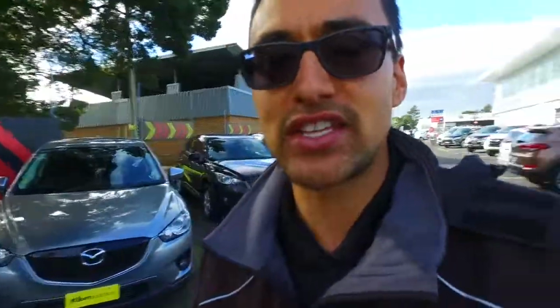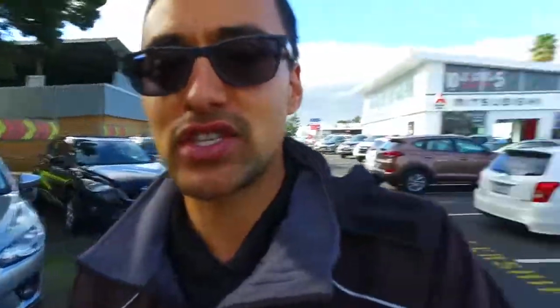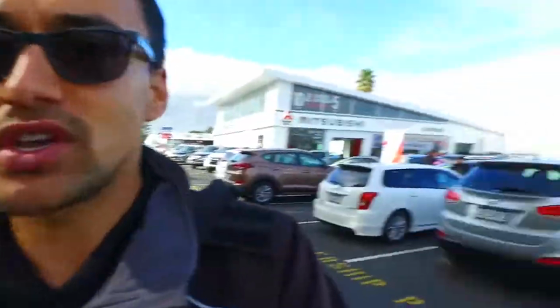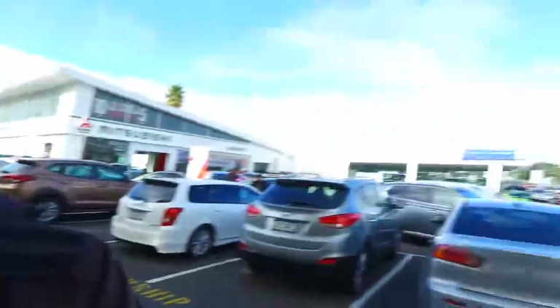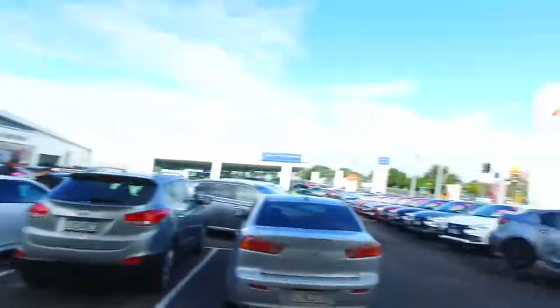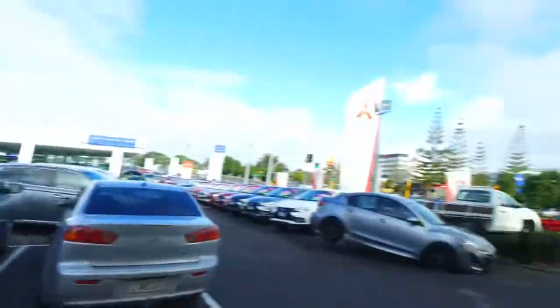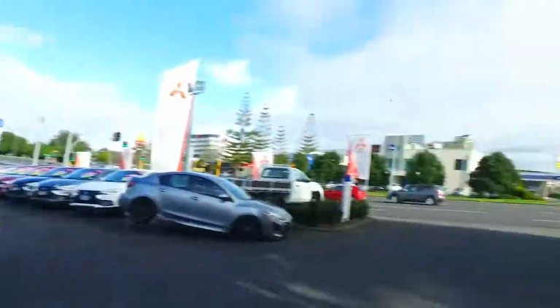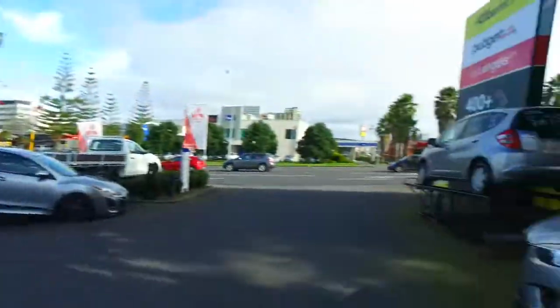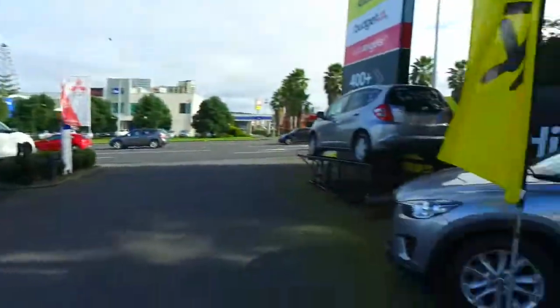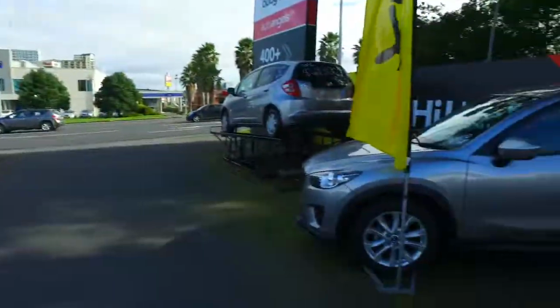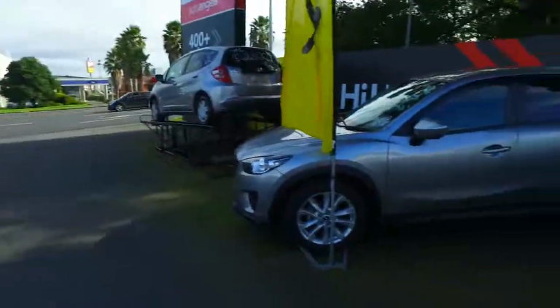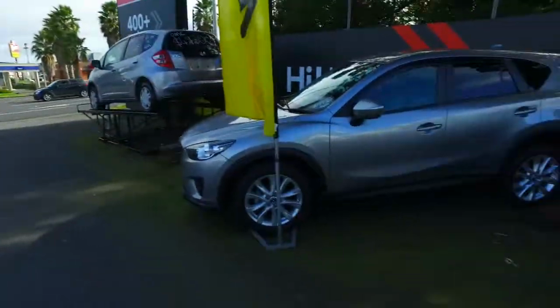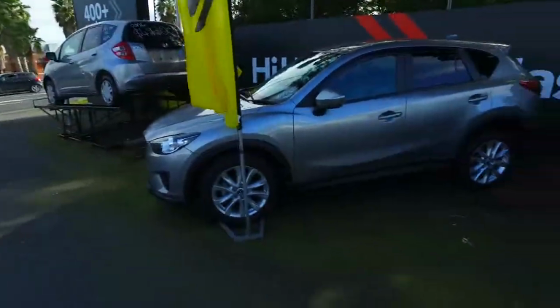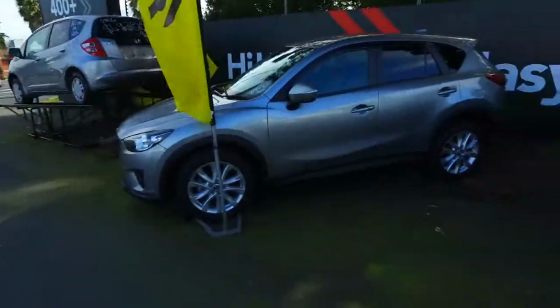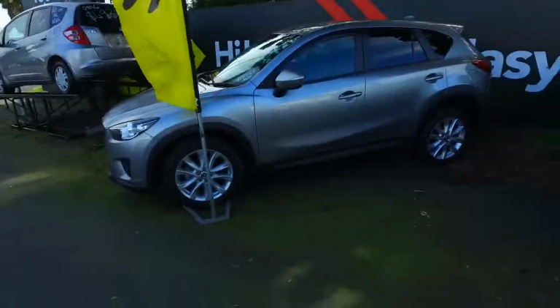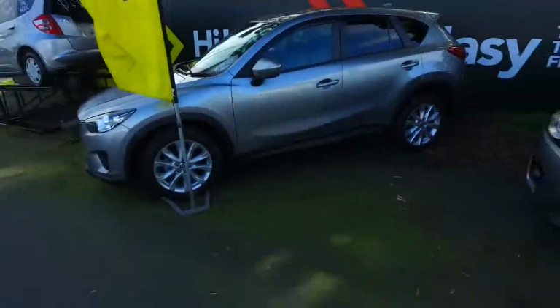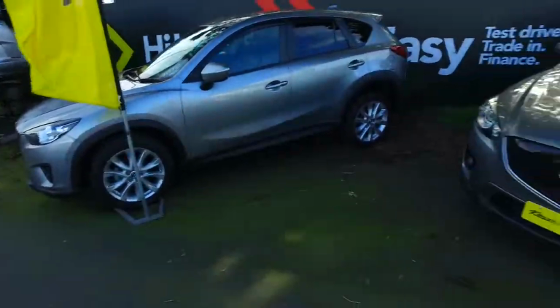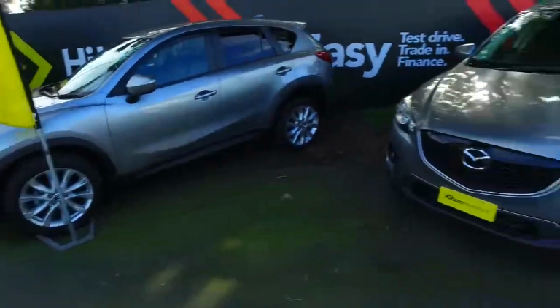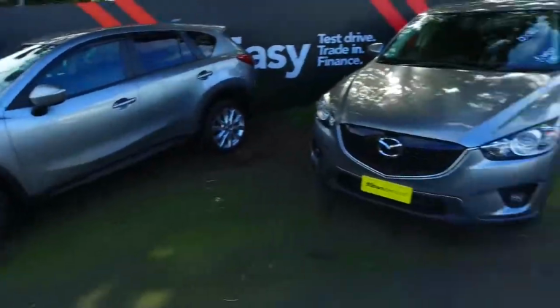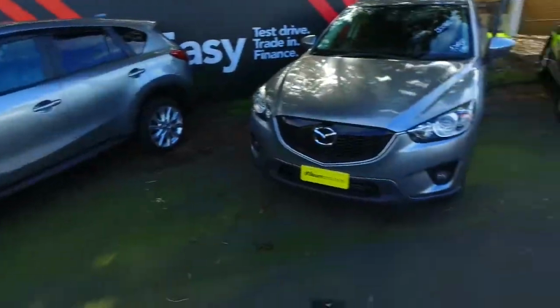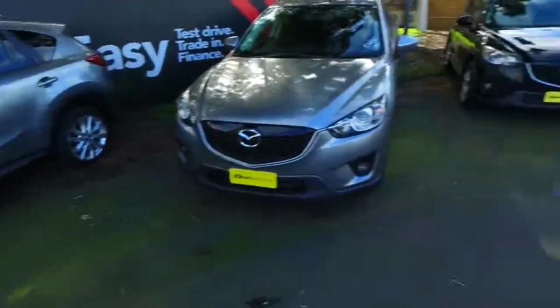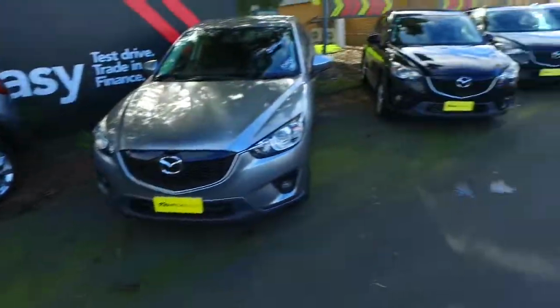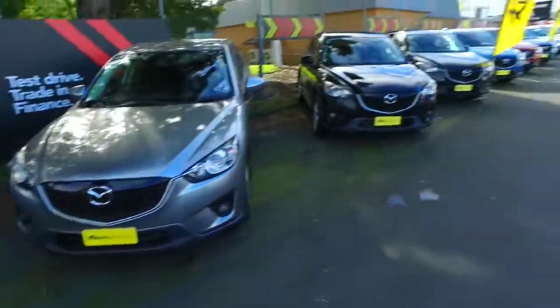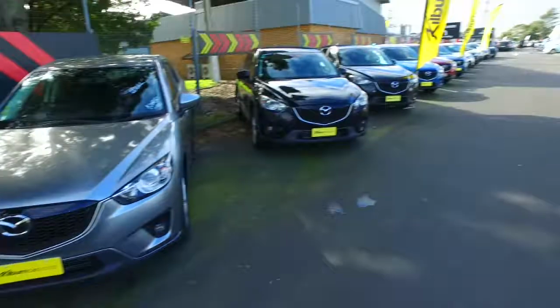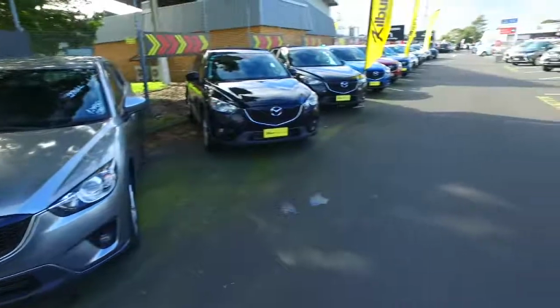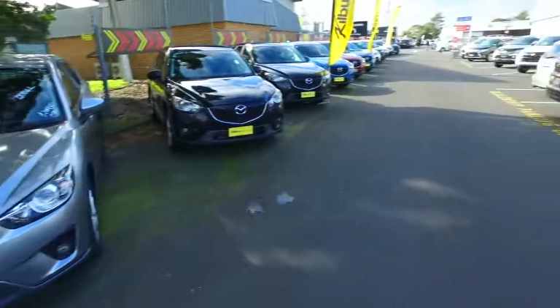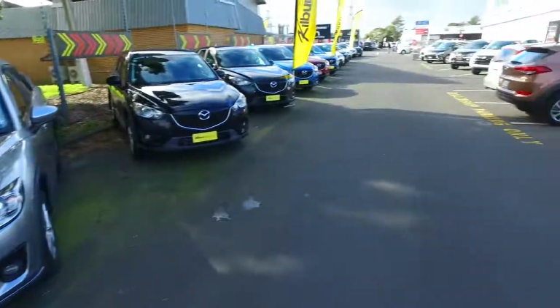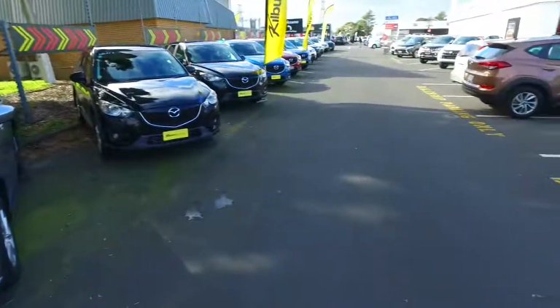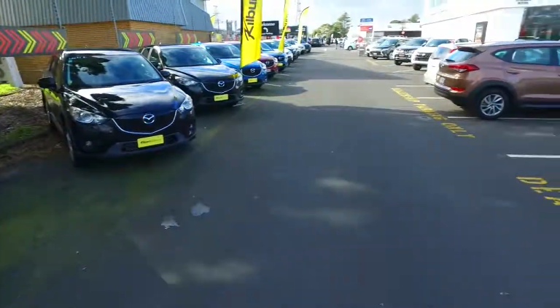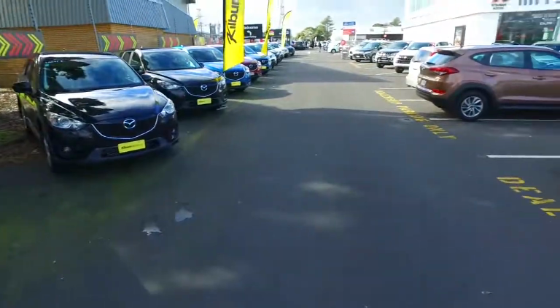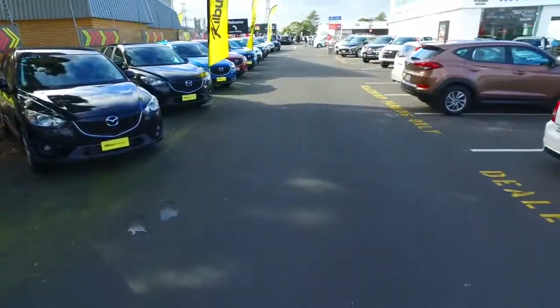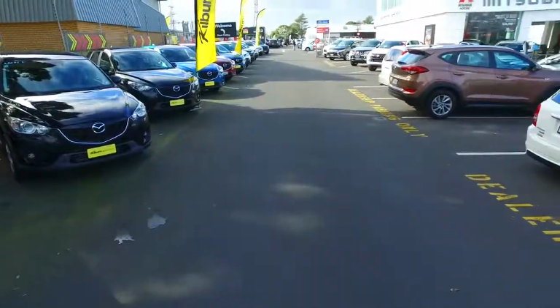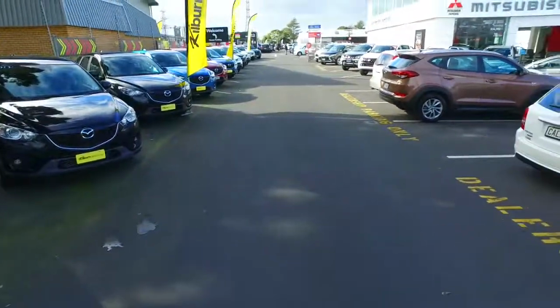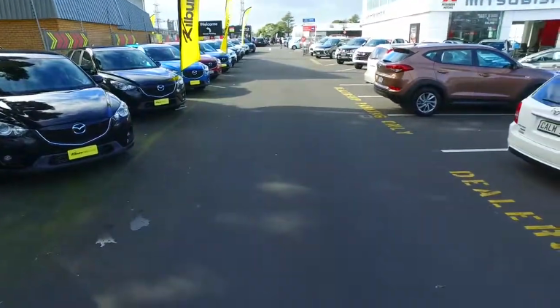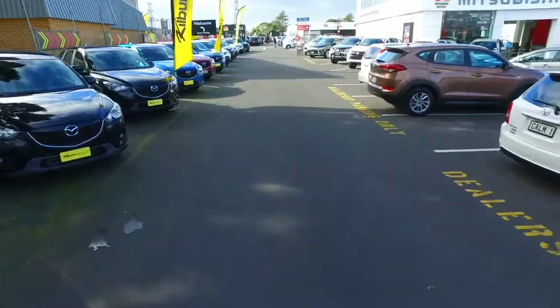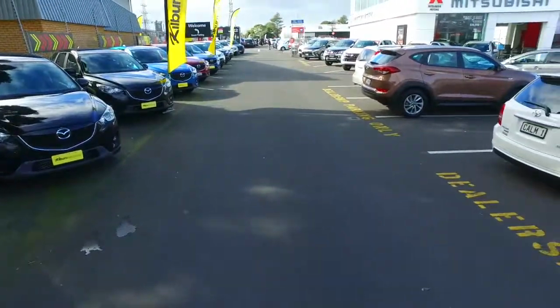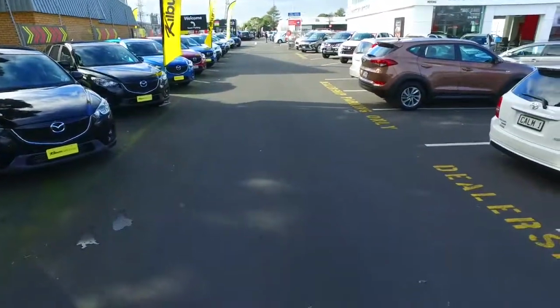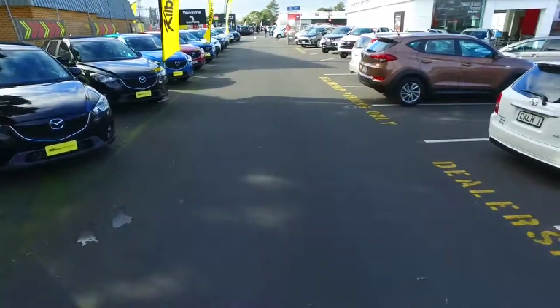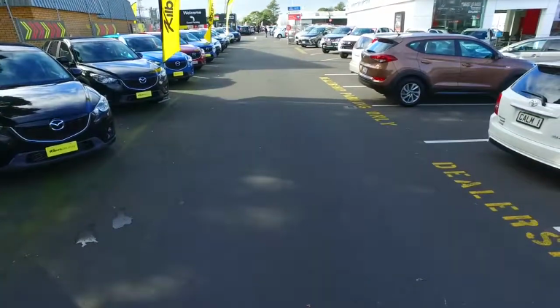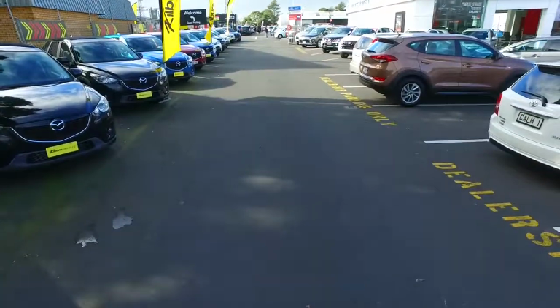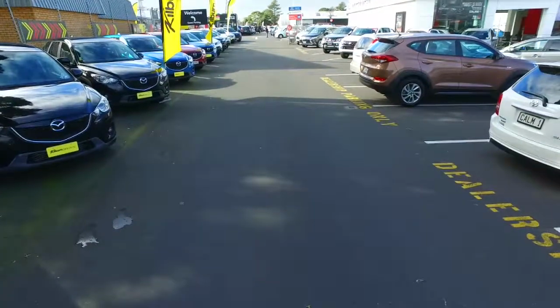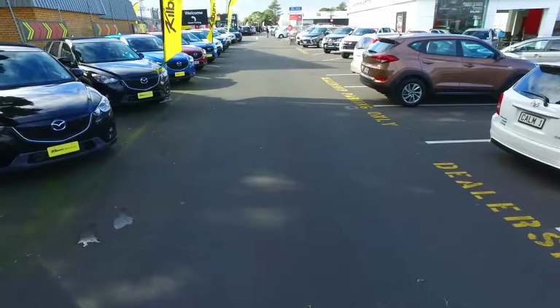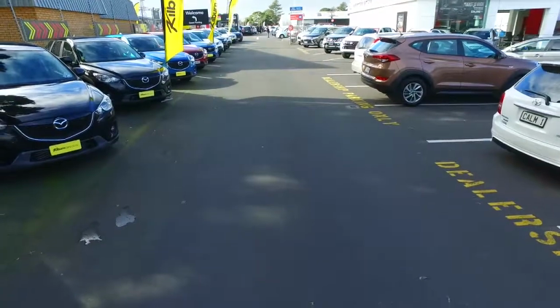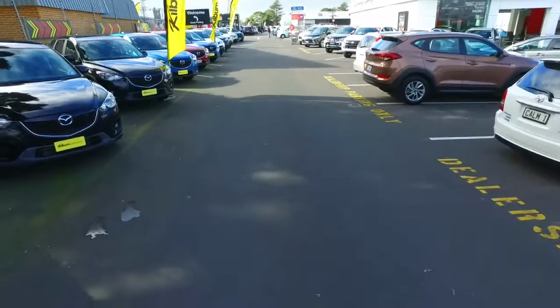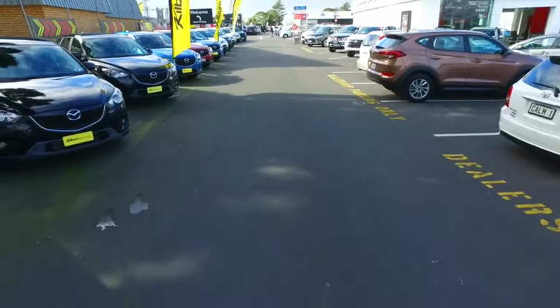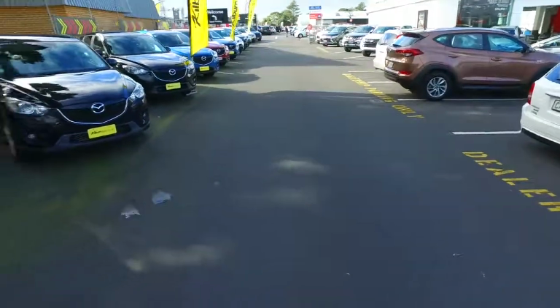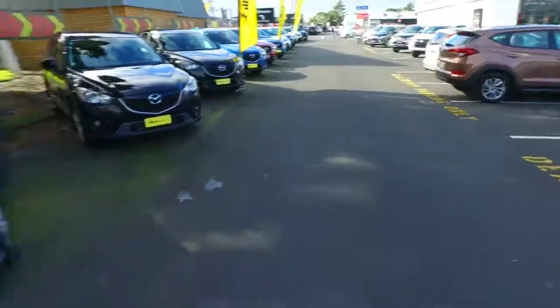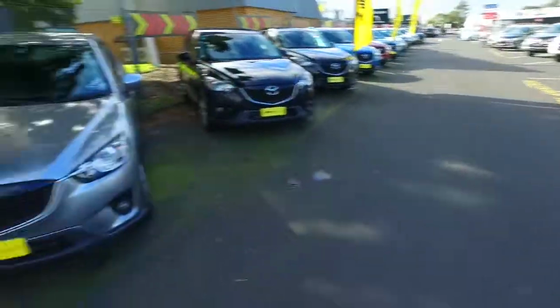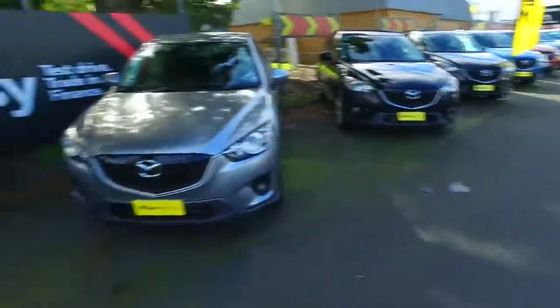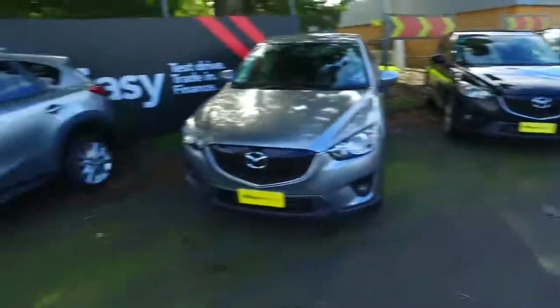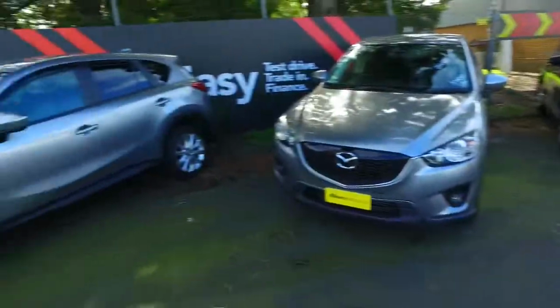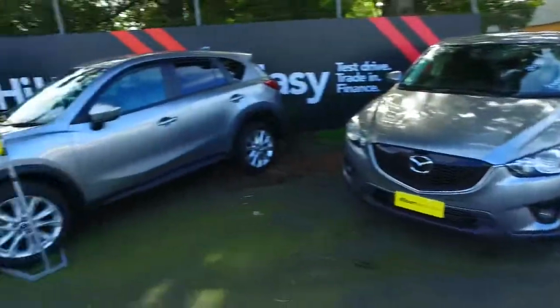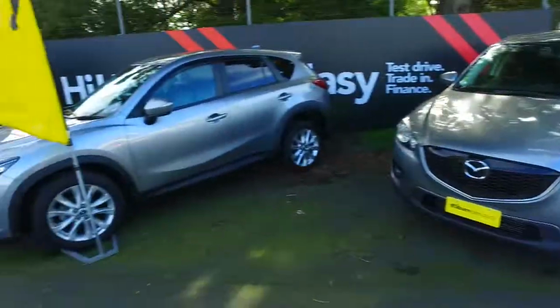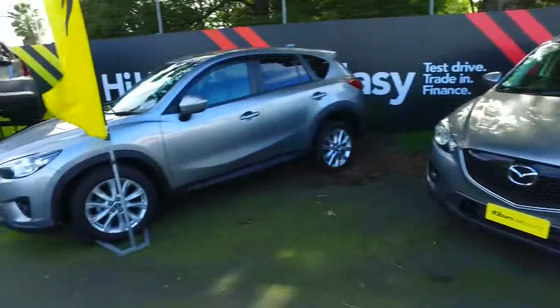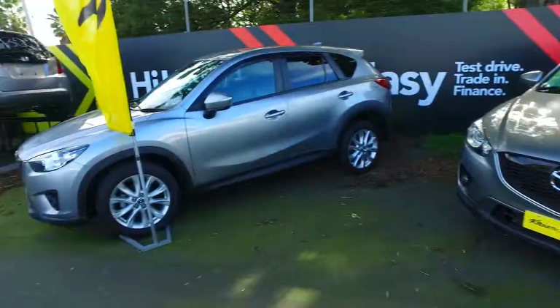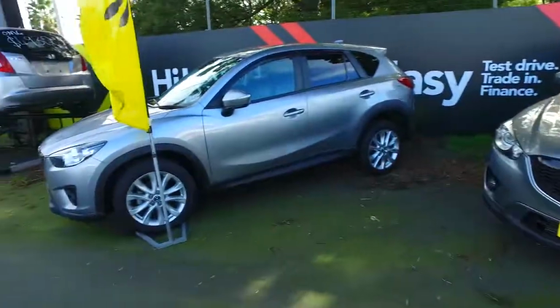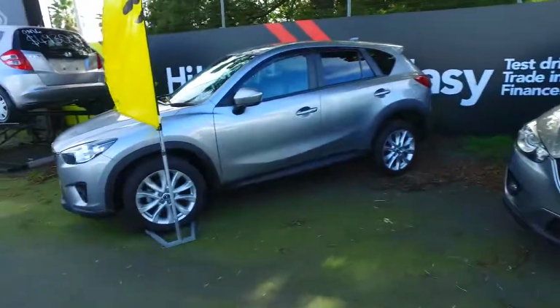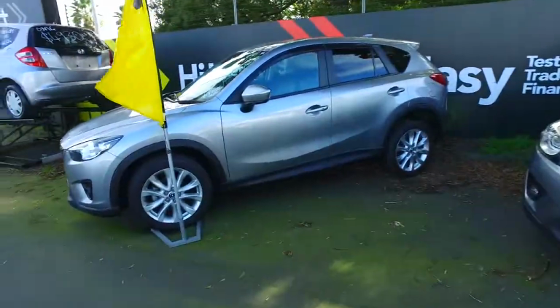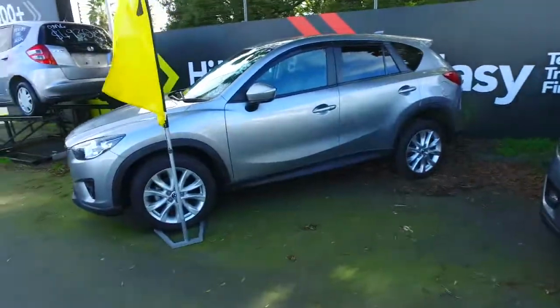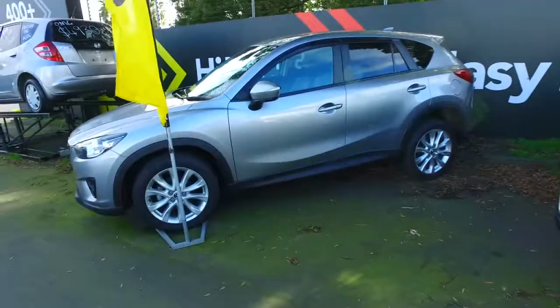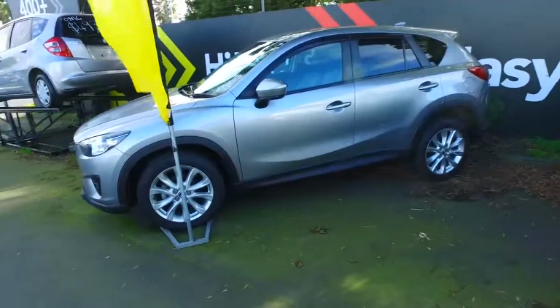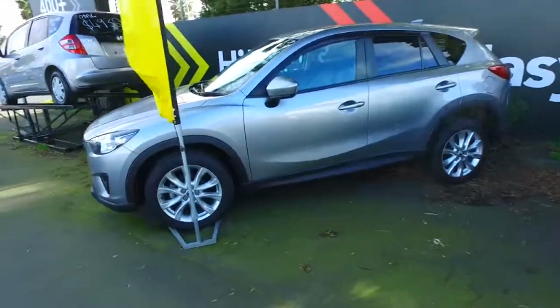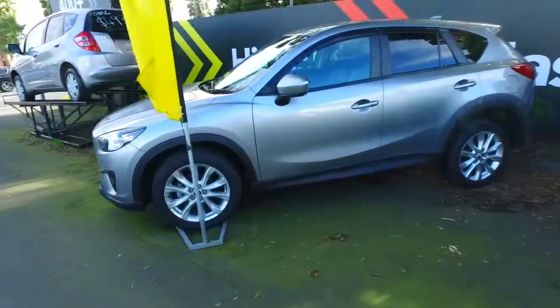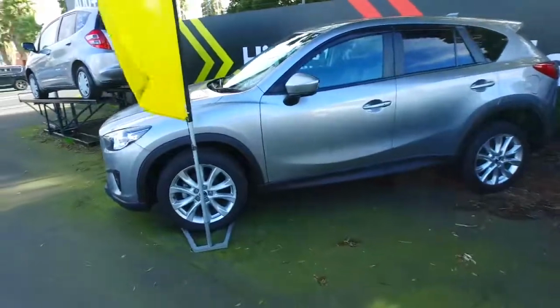So straight away we've got 1, 2, 3, 4, 5, 6, 7 — 7 Mazda CX-5s. So plenty to choose from.